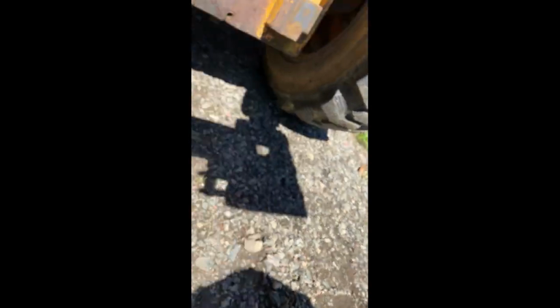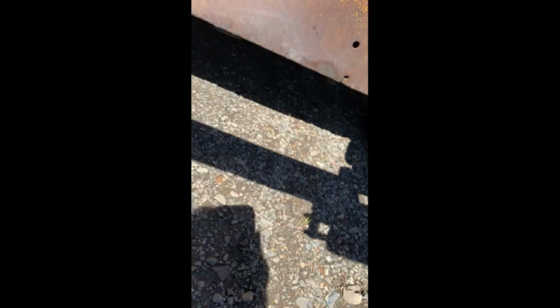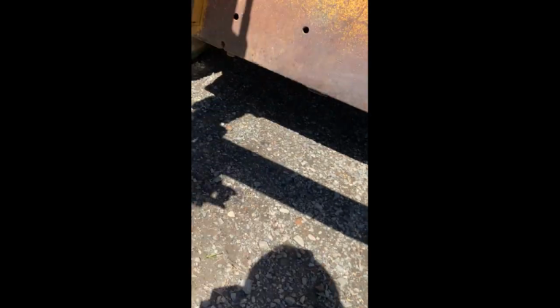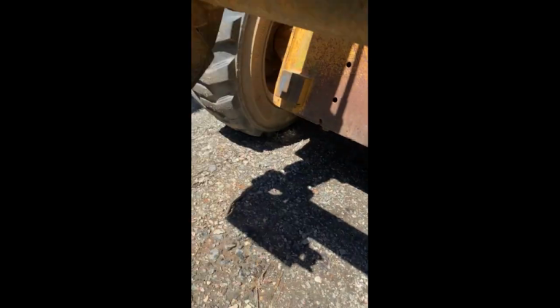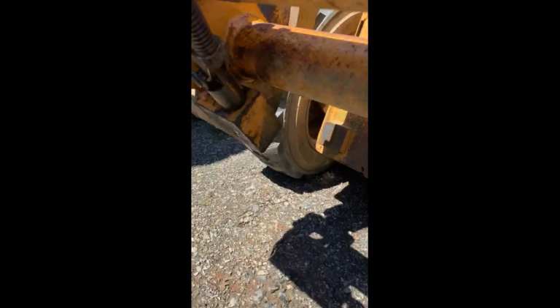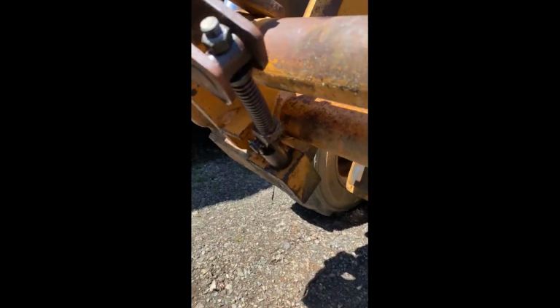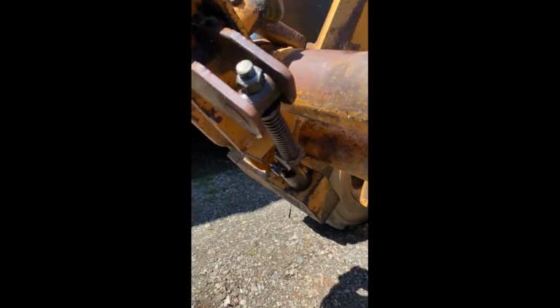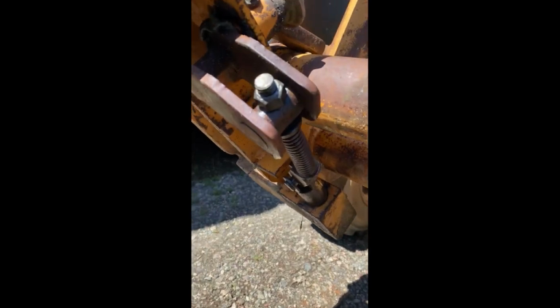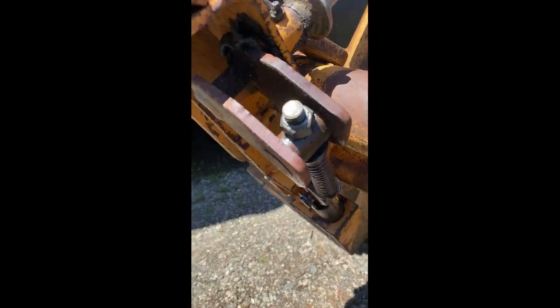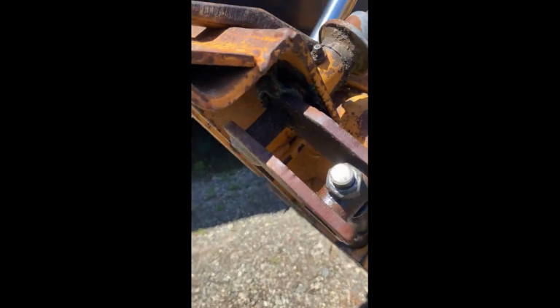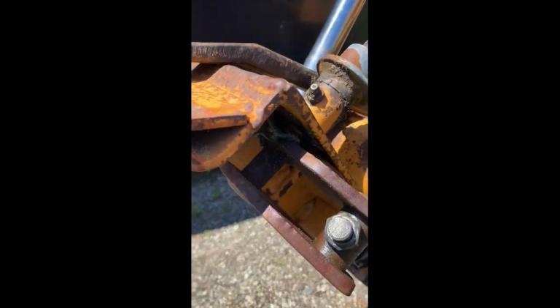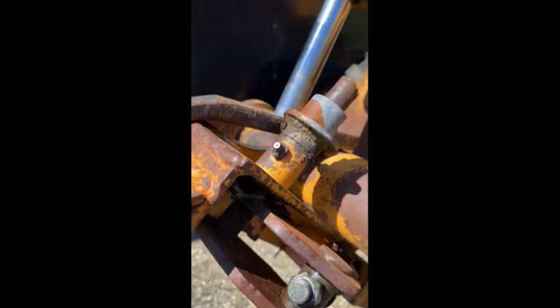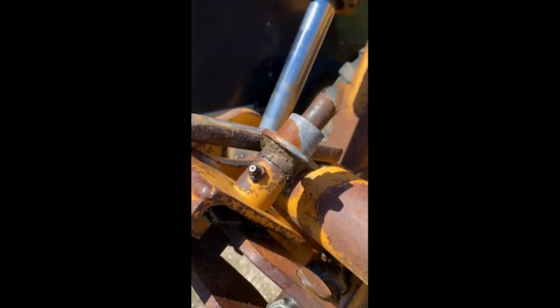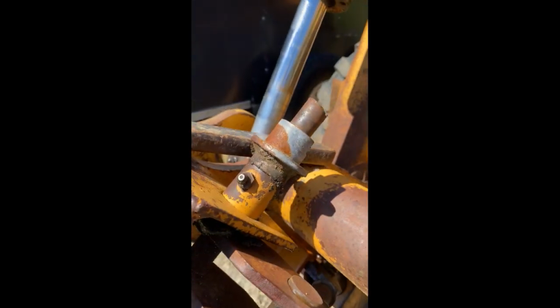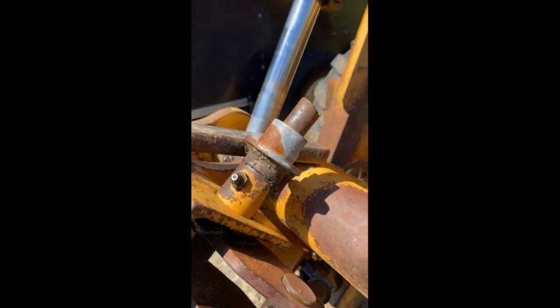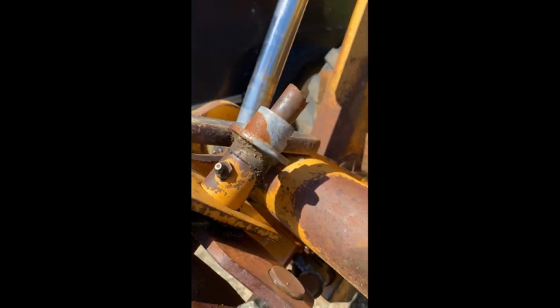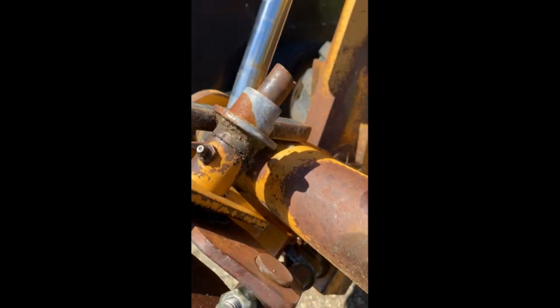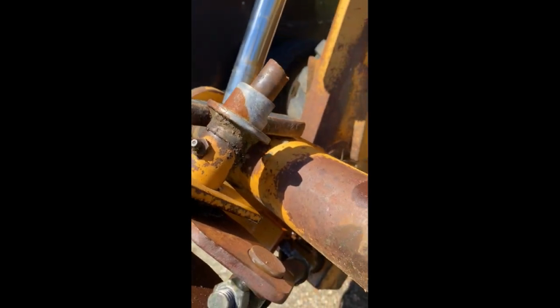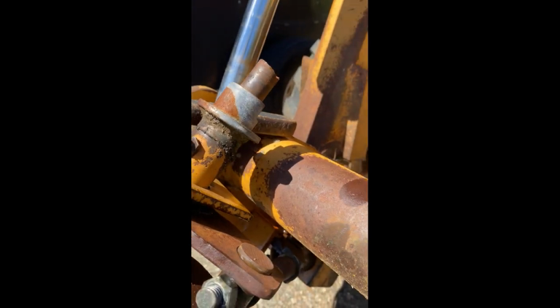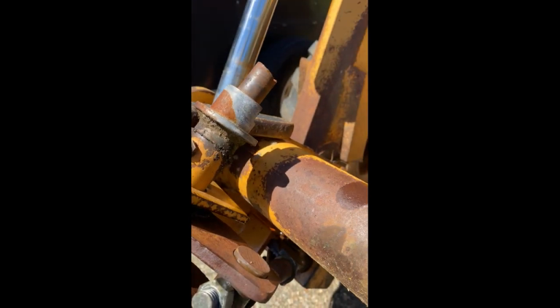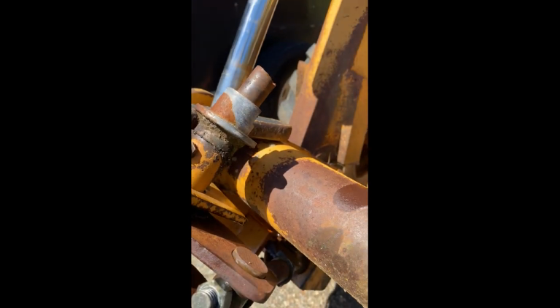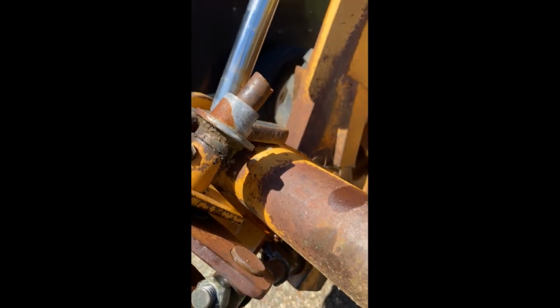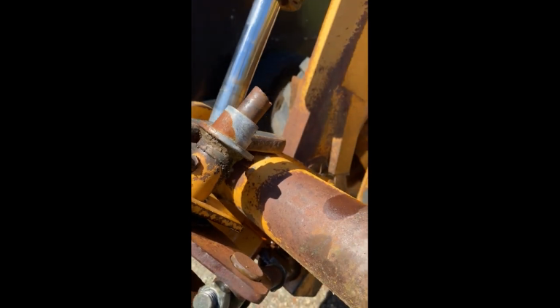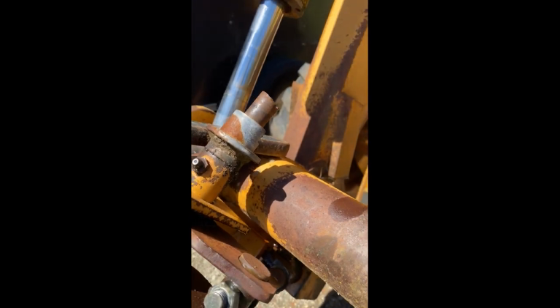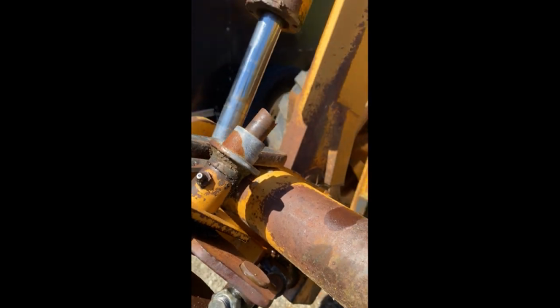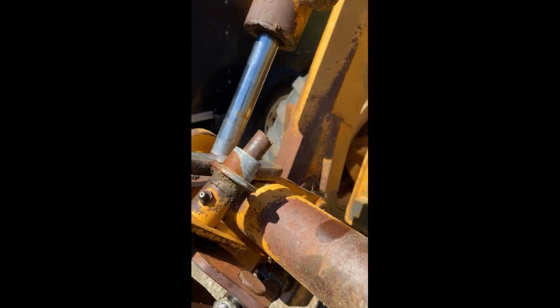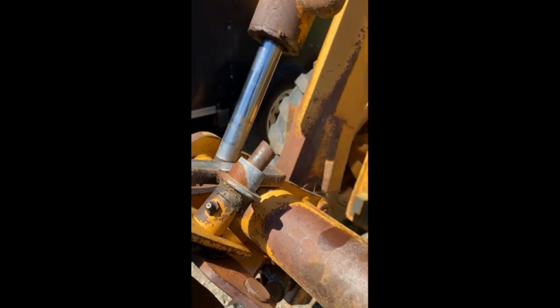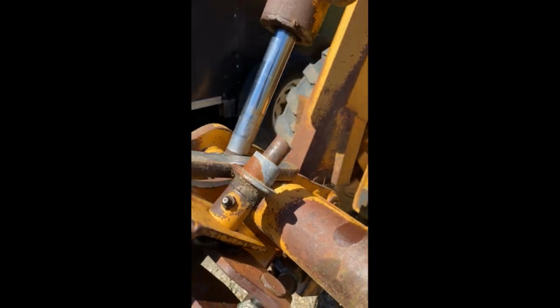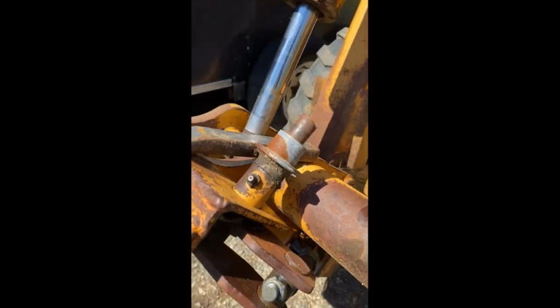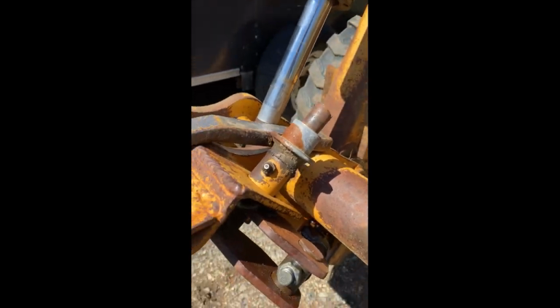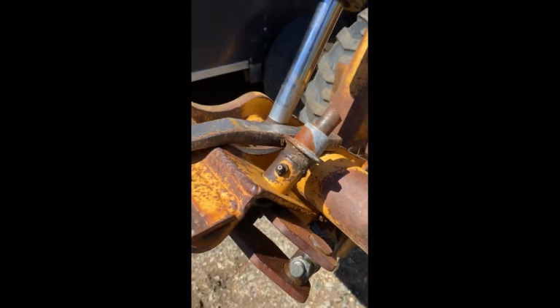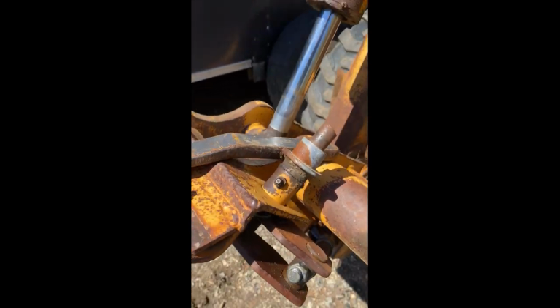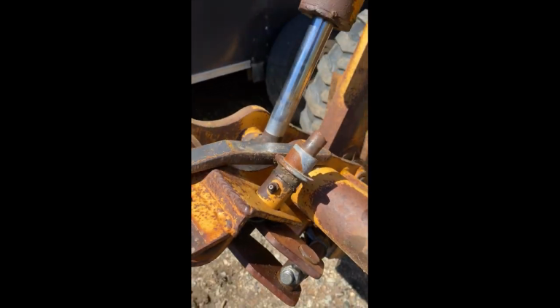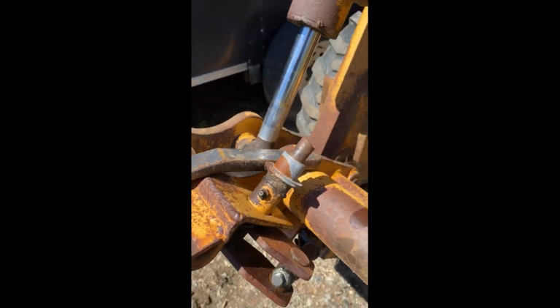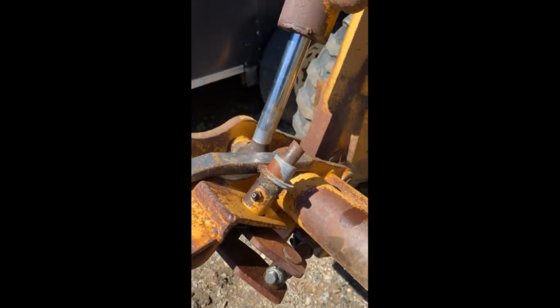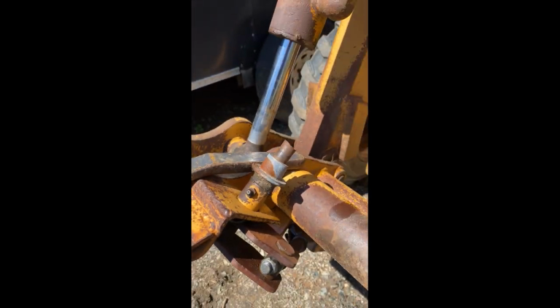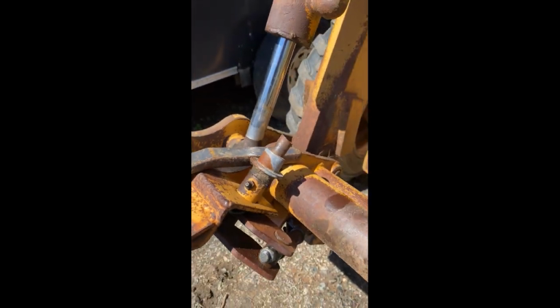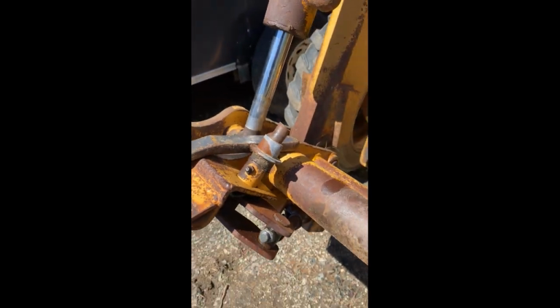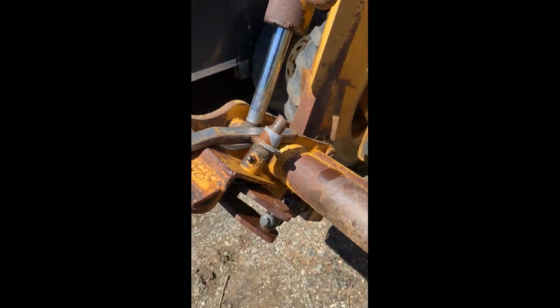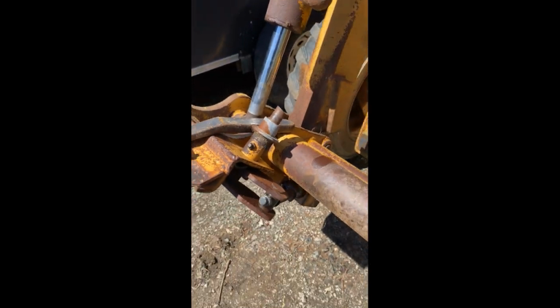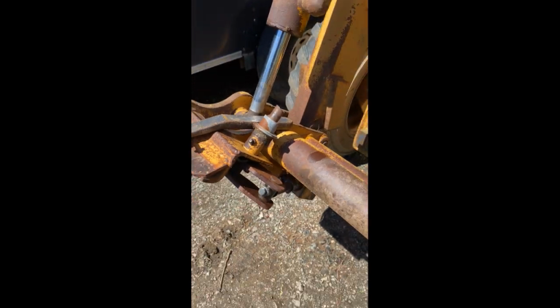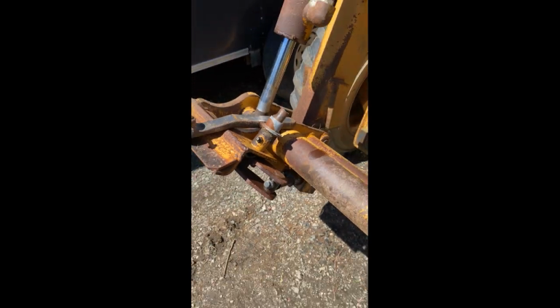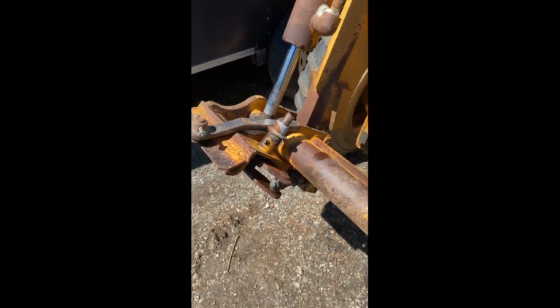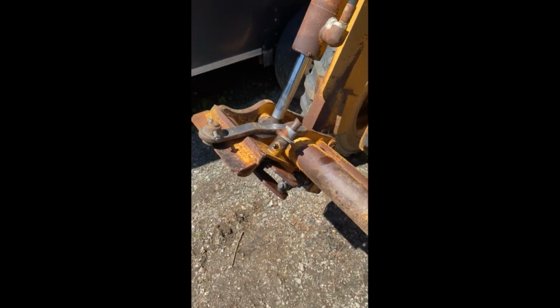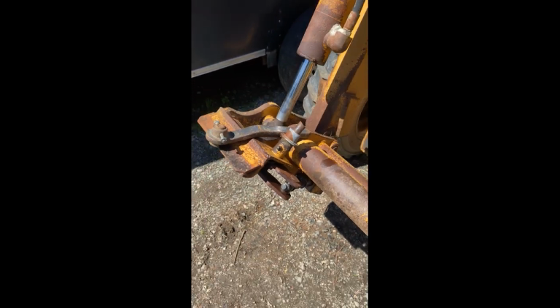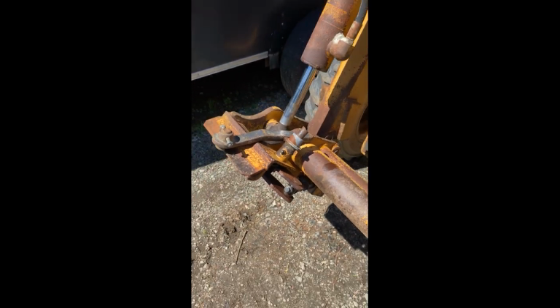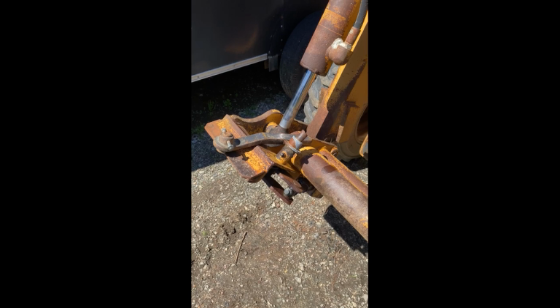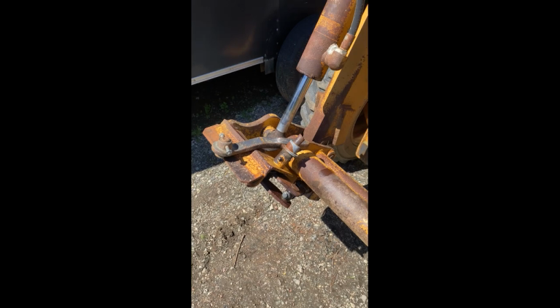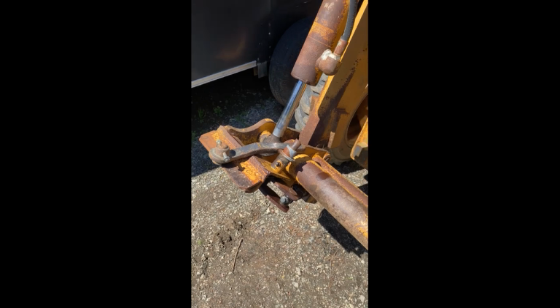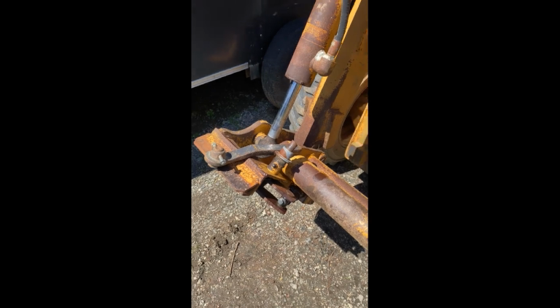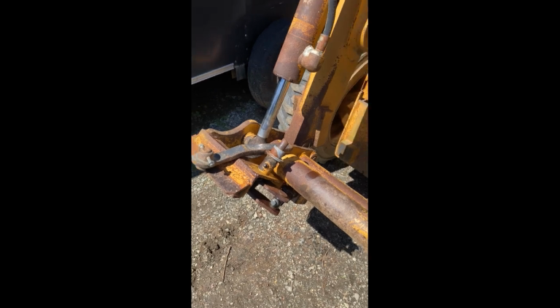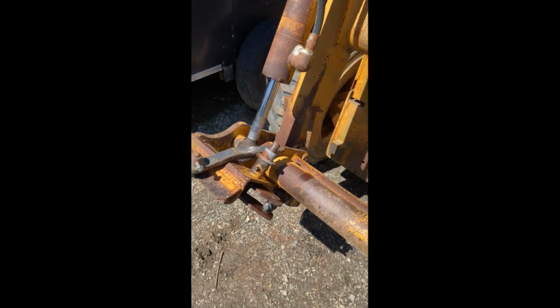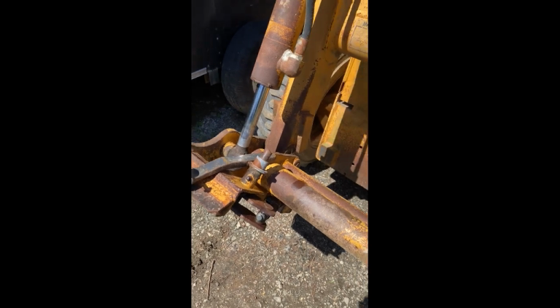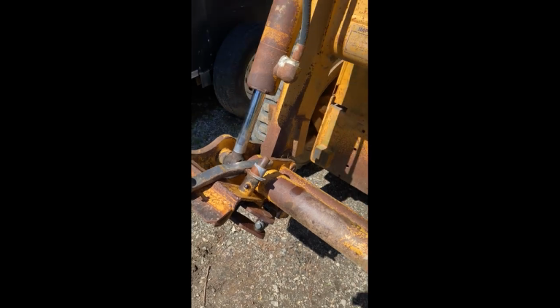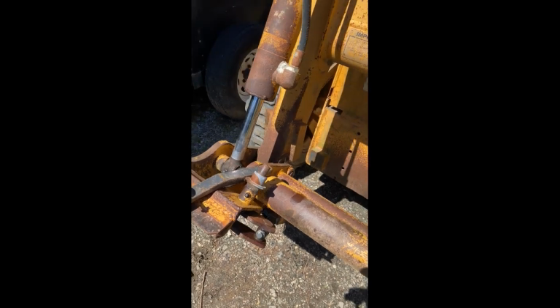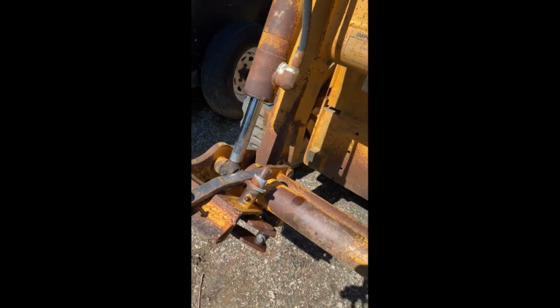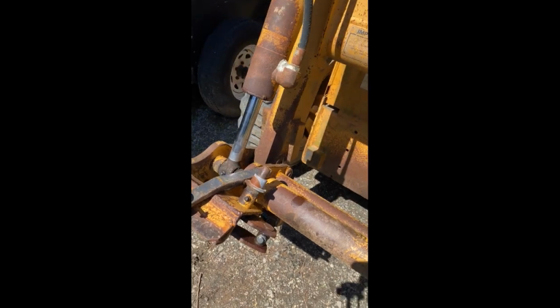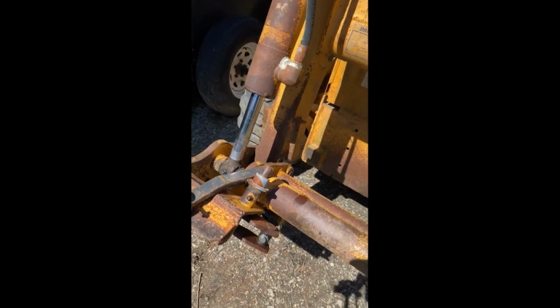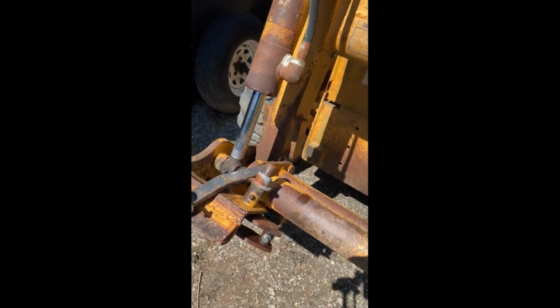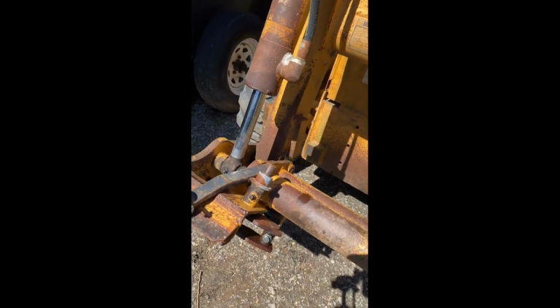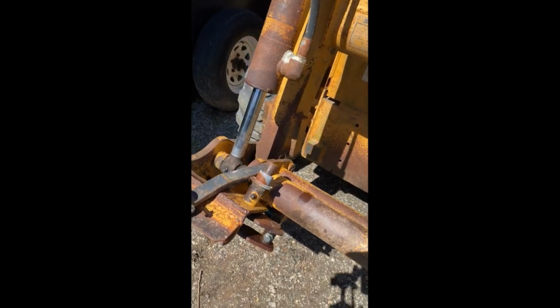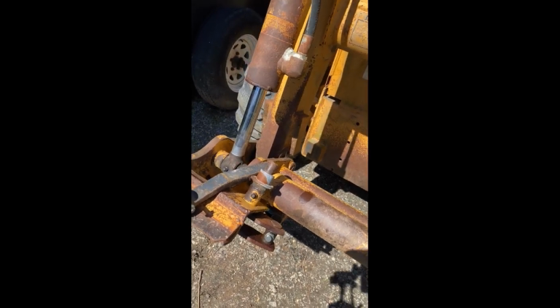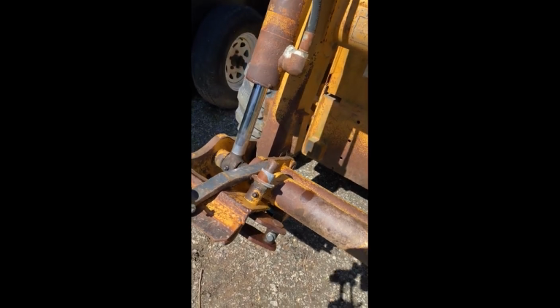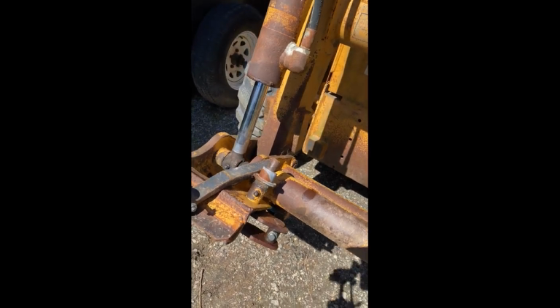Don't just keep pulling on it because then you break it. Then your machine's down because you can't change attachments. Hope this helps.